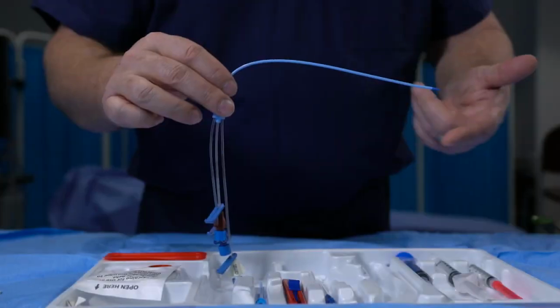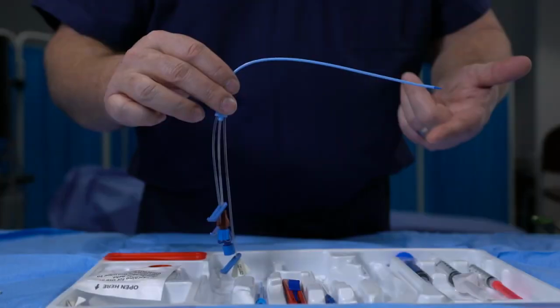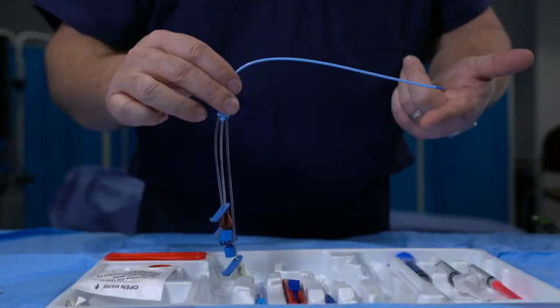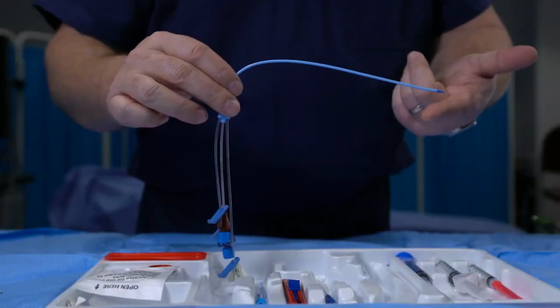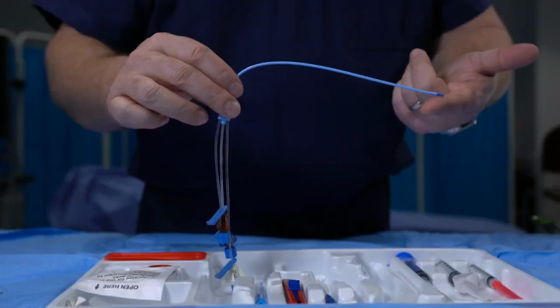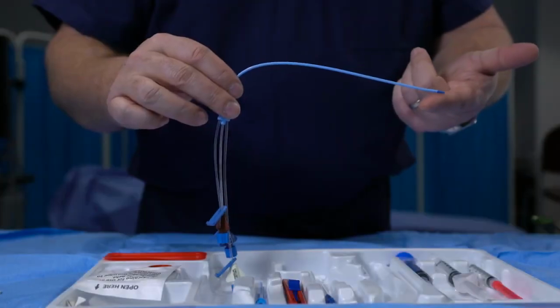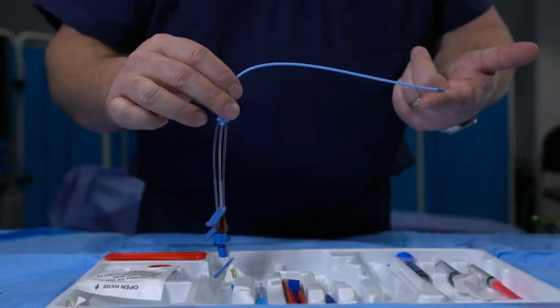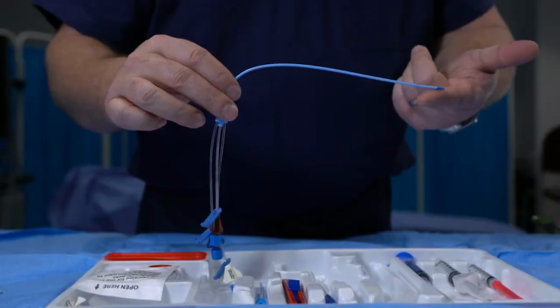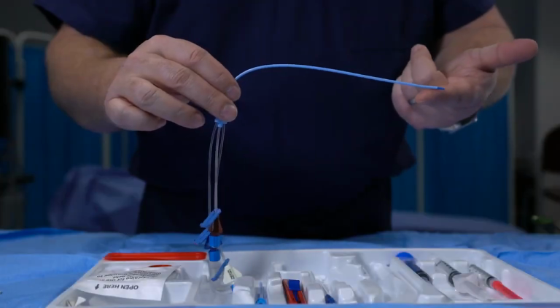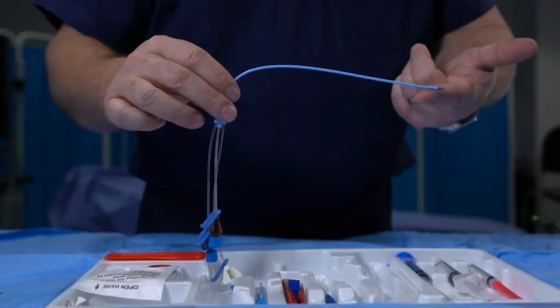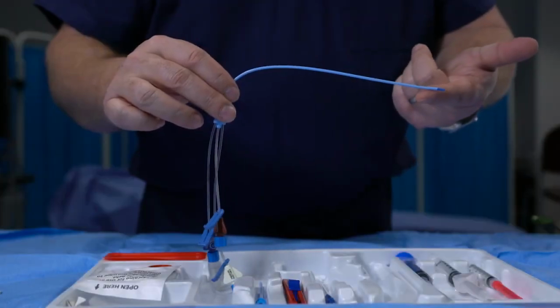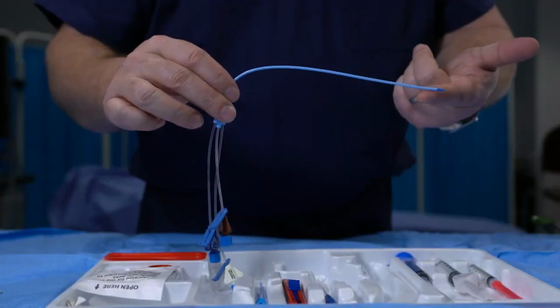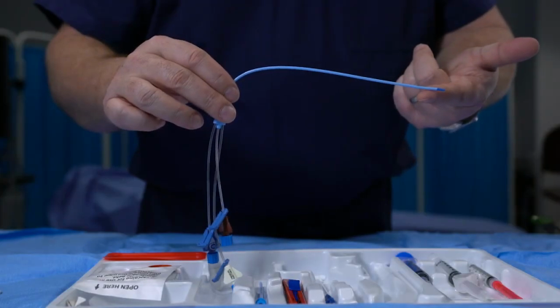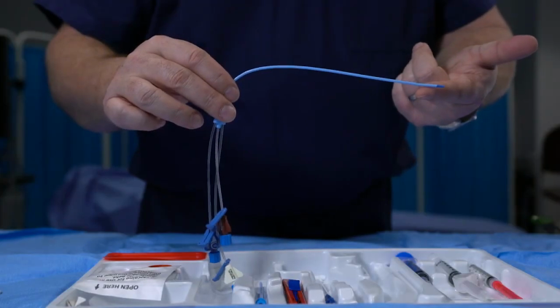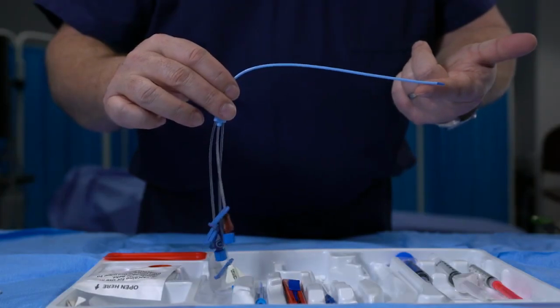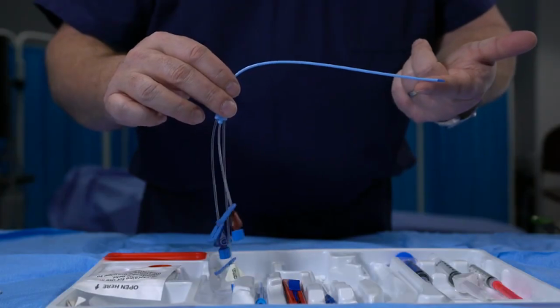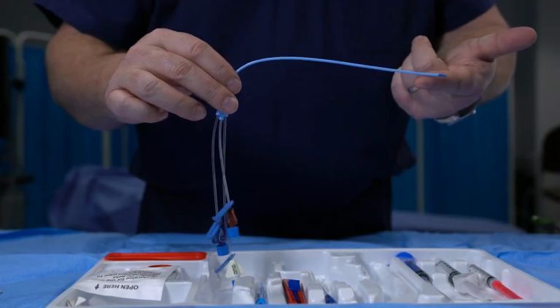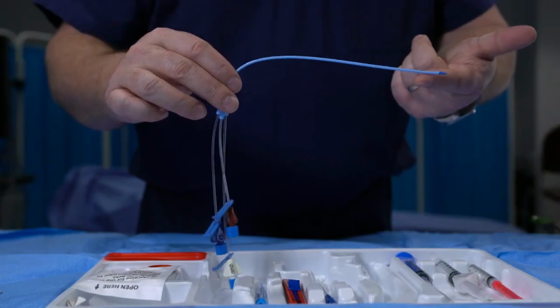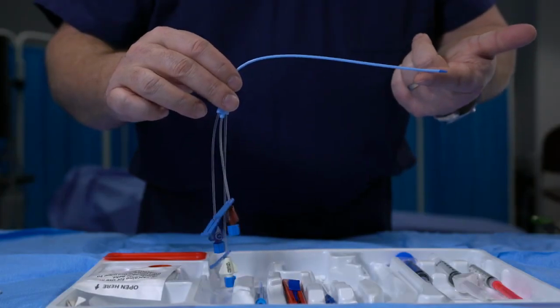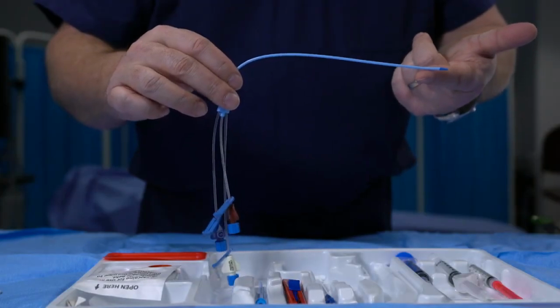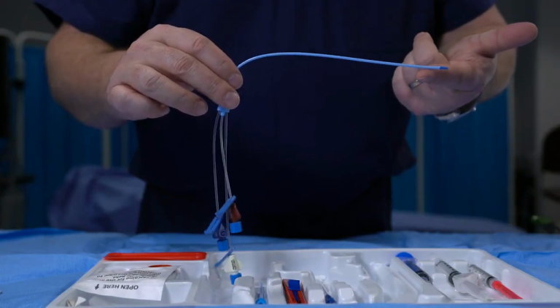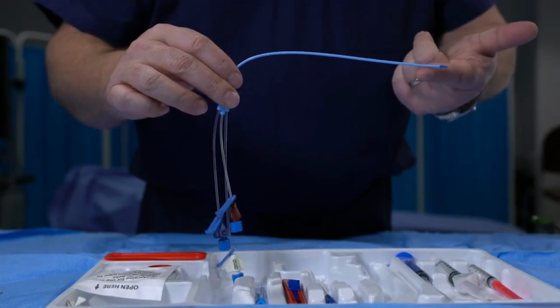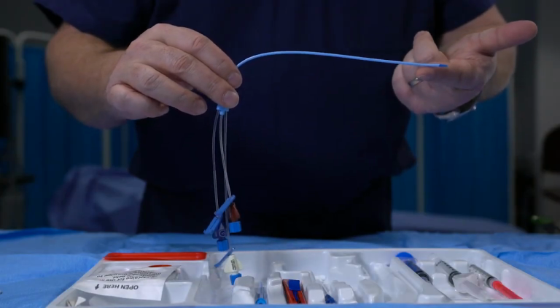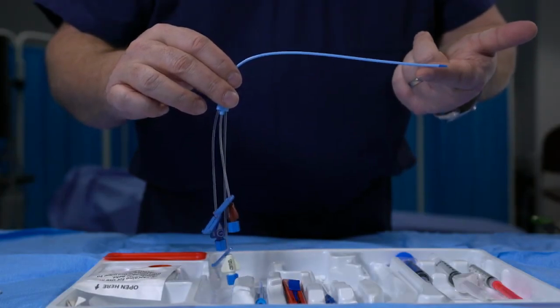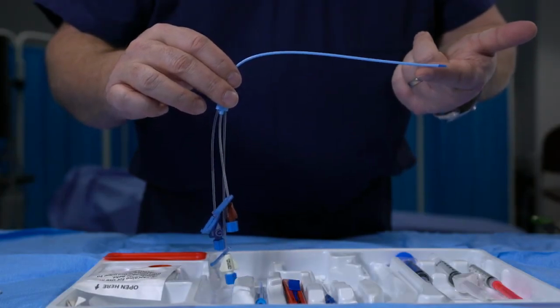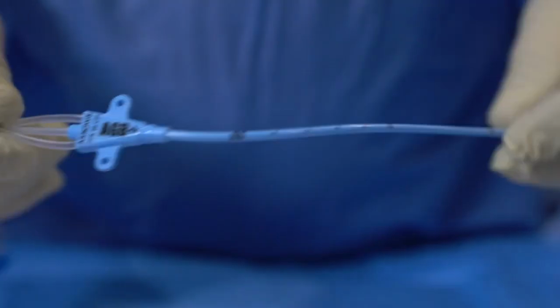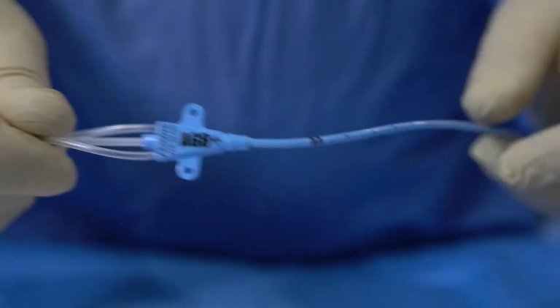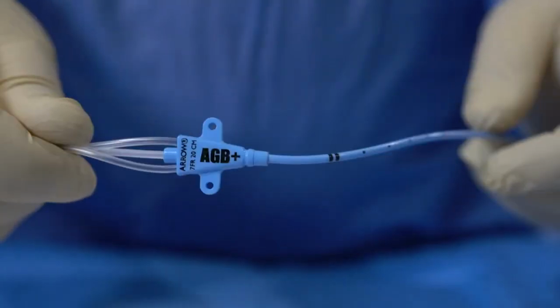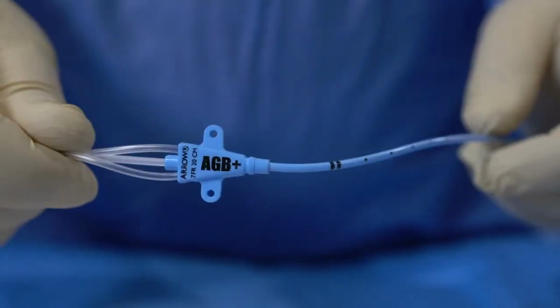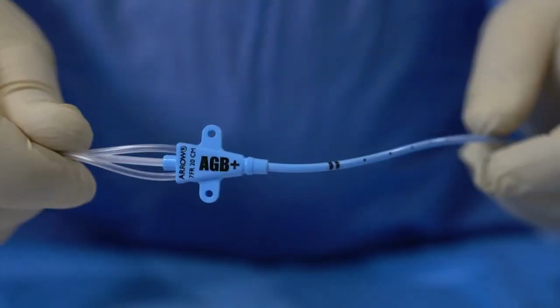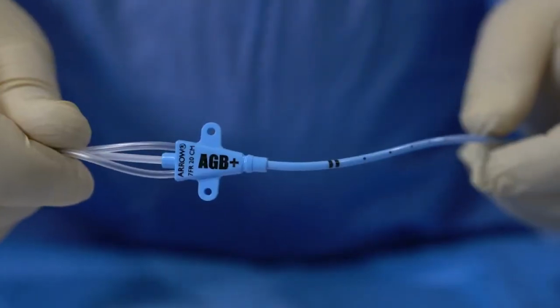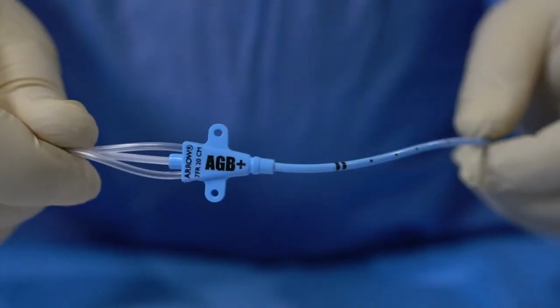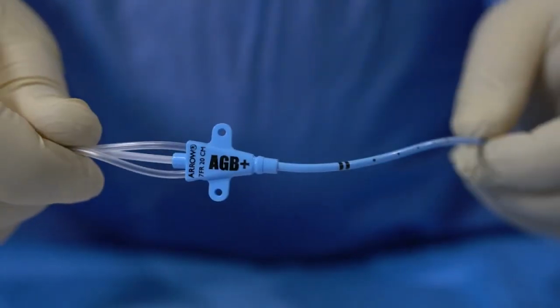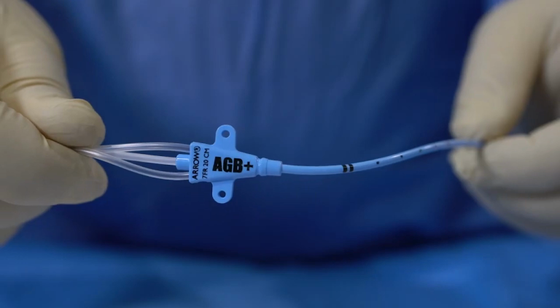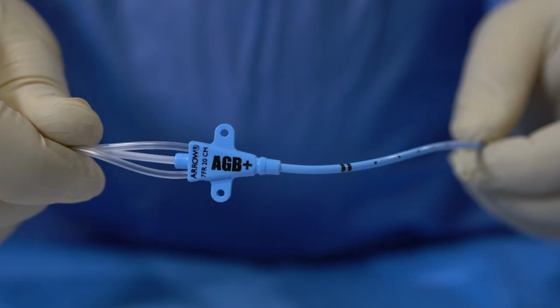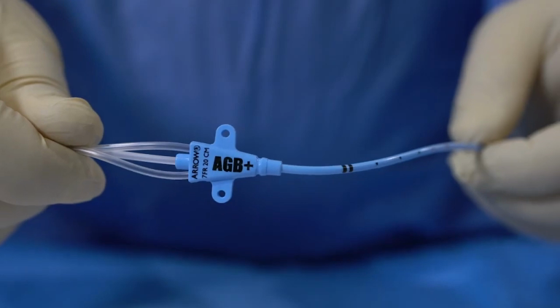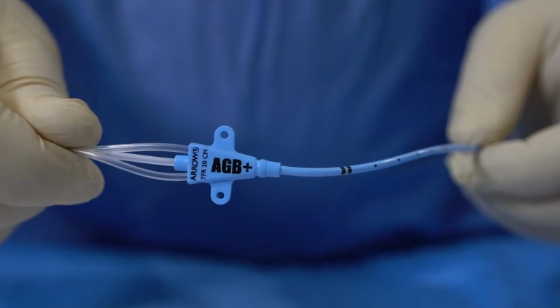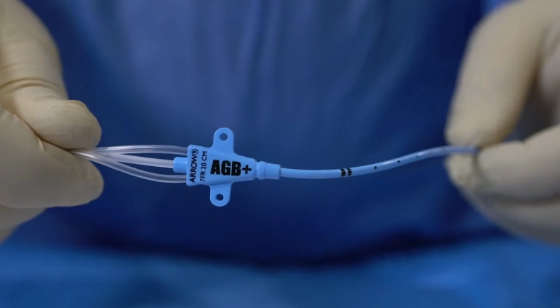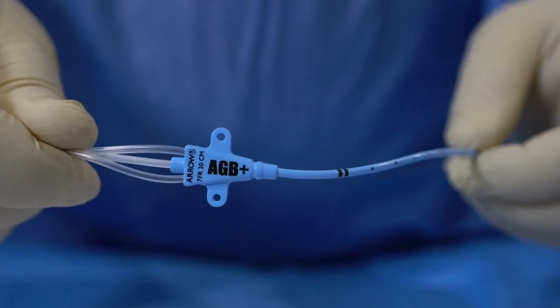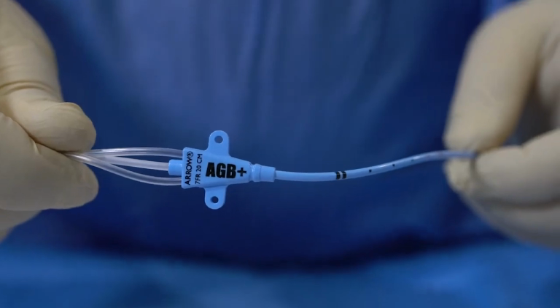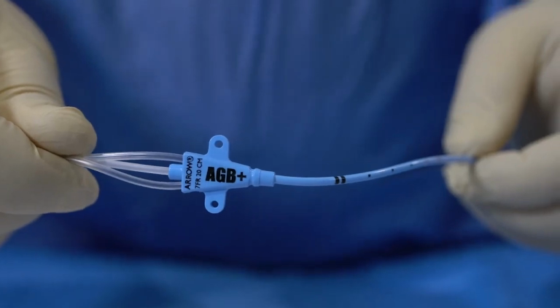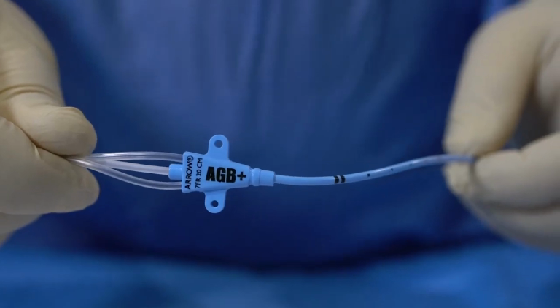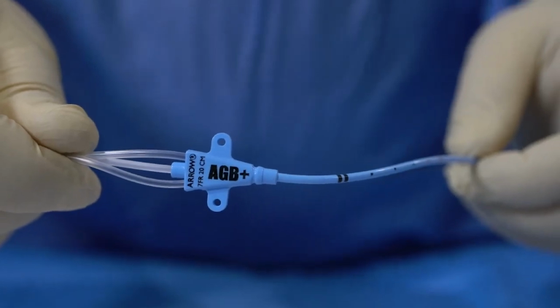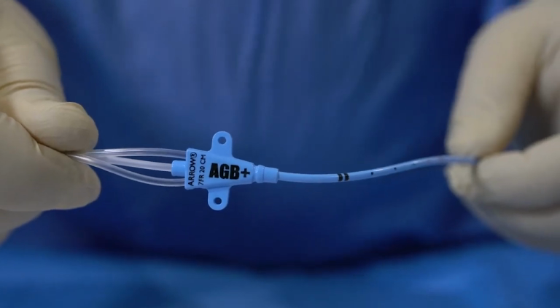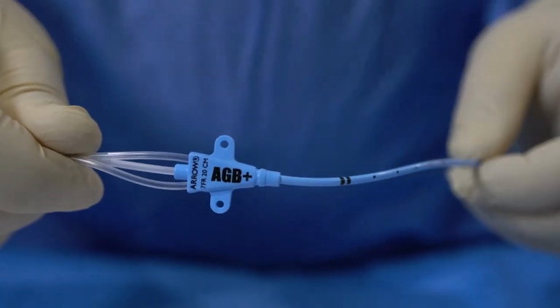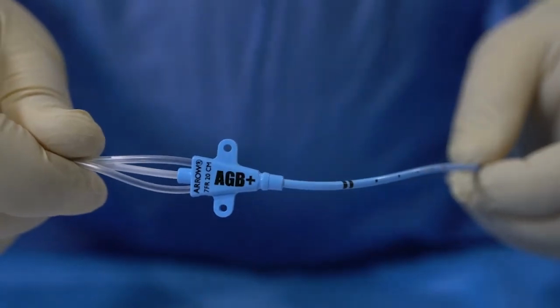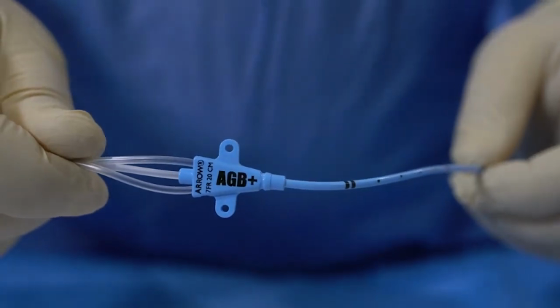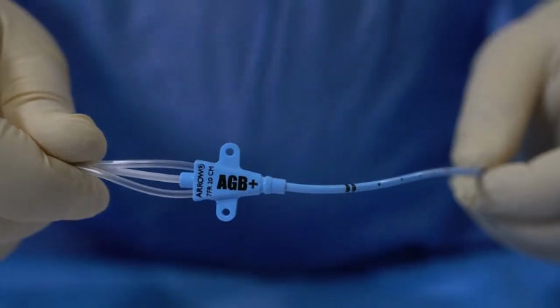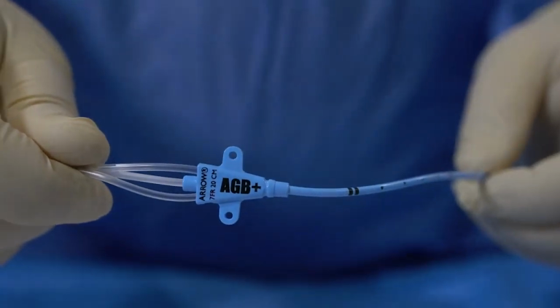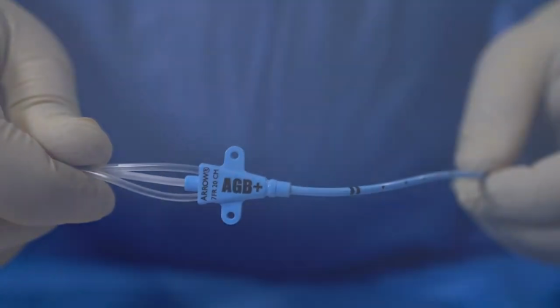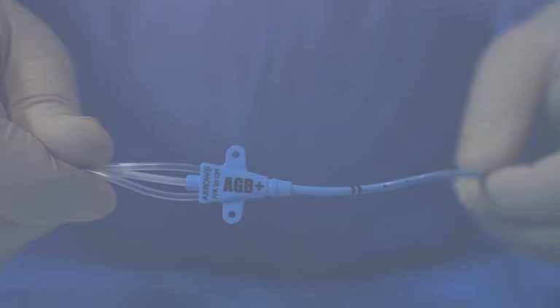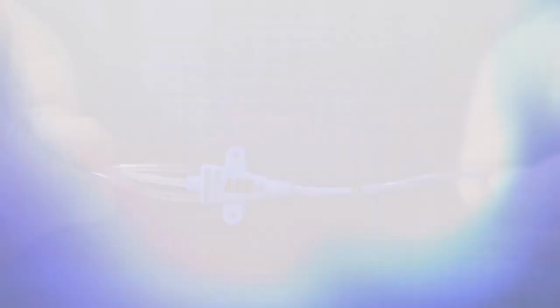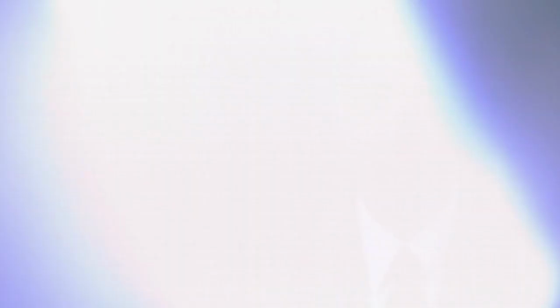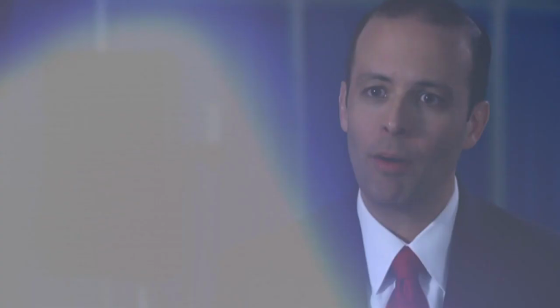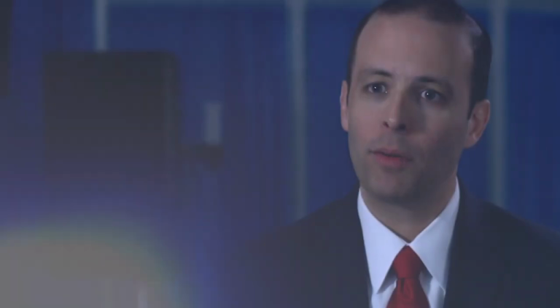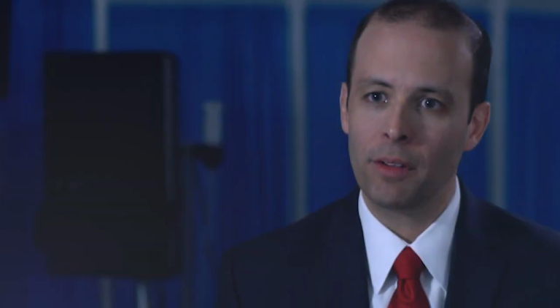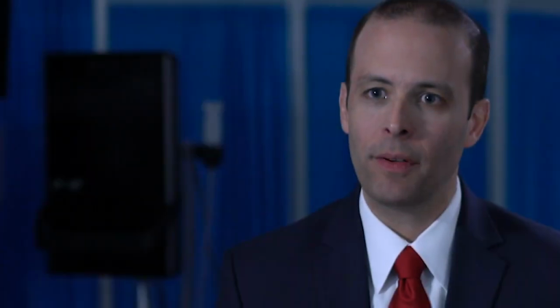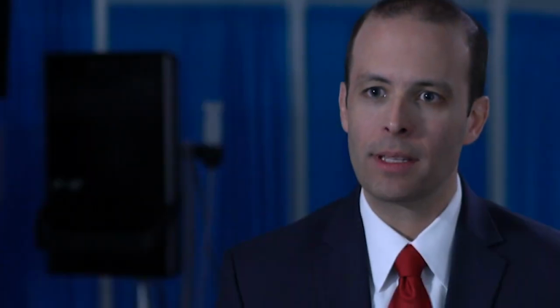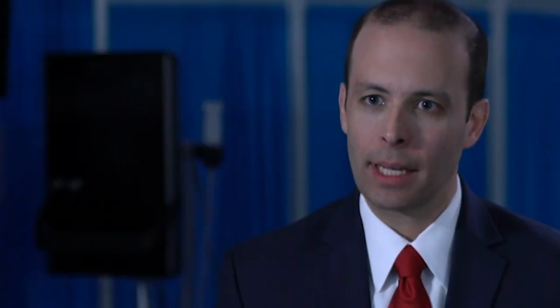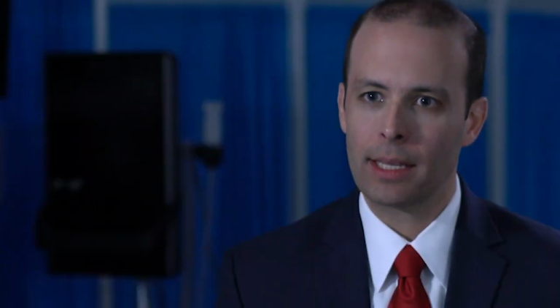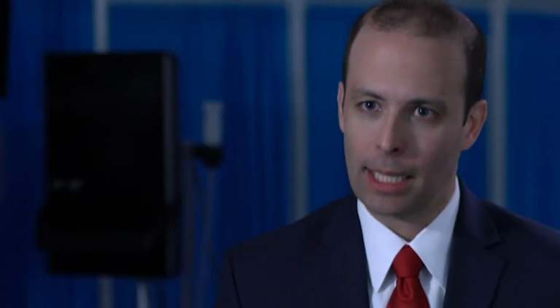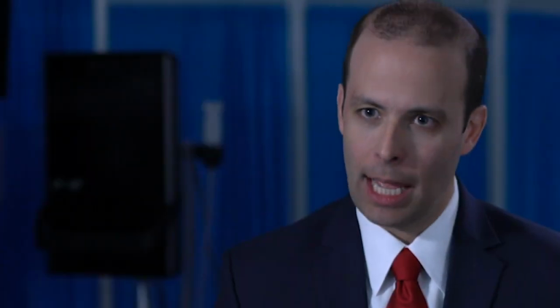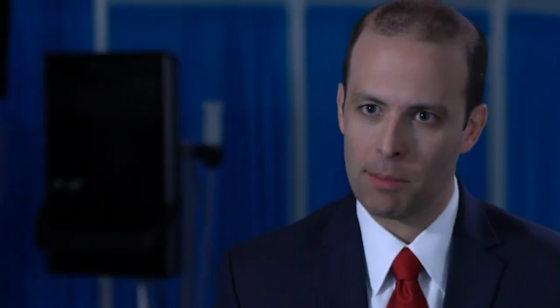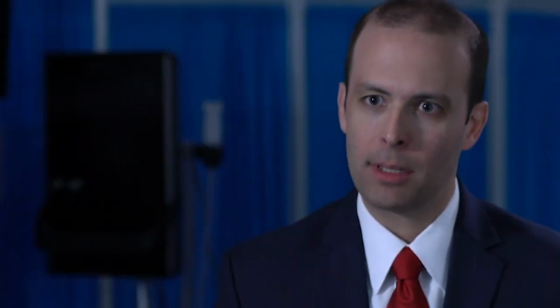You'll notice that the catheter is blue, and that's because it uses air protective technology. AeroGuard Blue Plus technology is a powerful defense against contaminants.